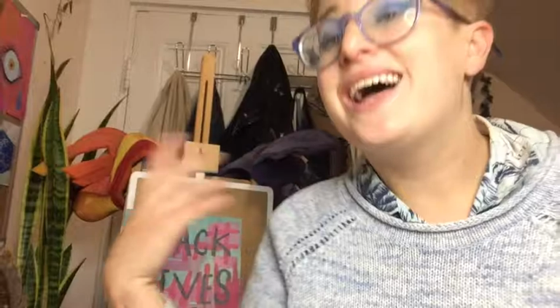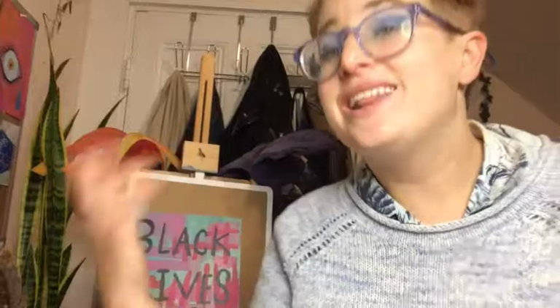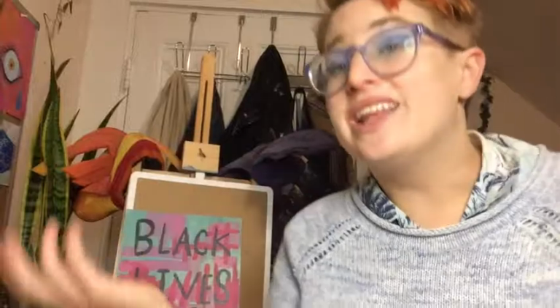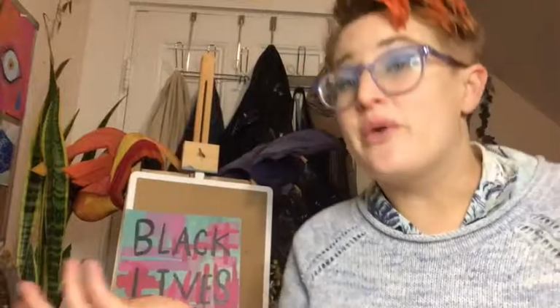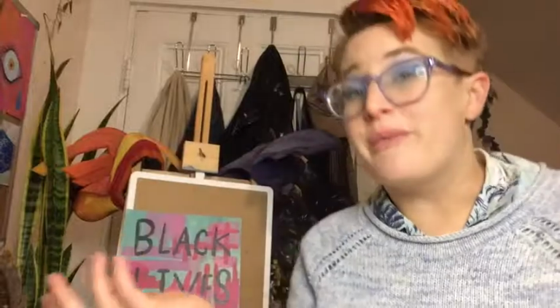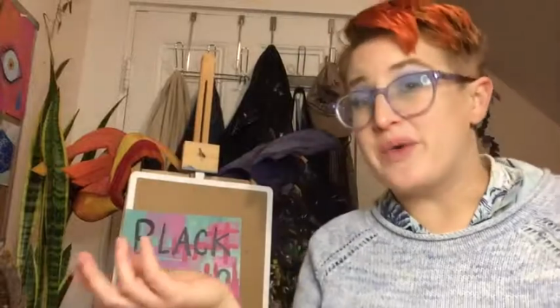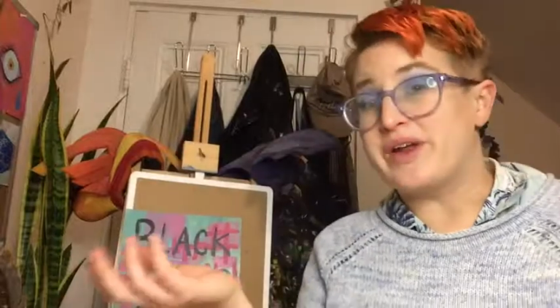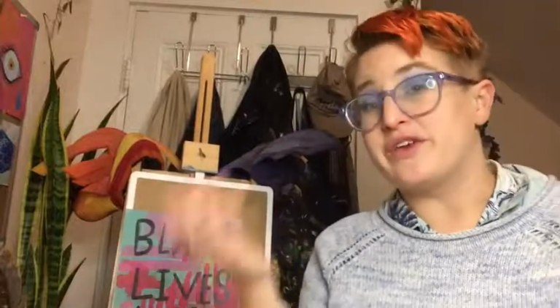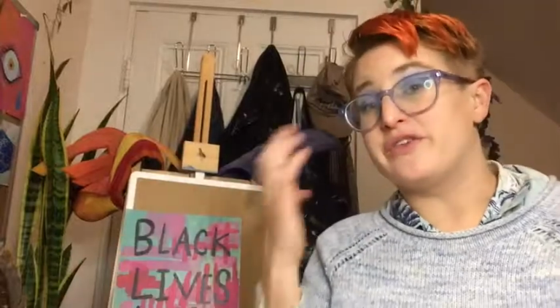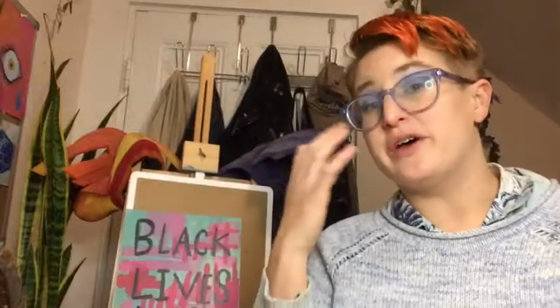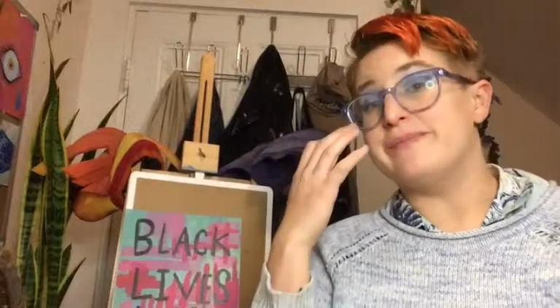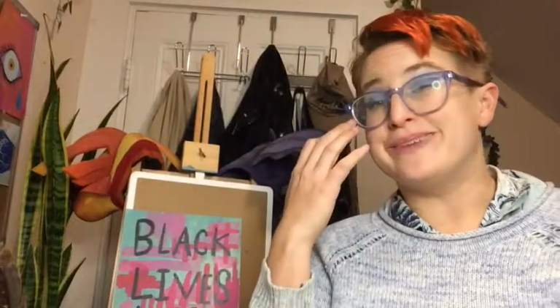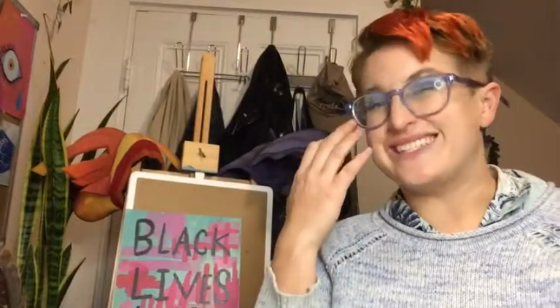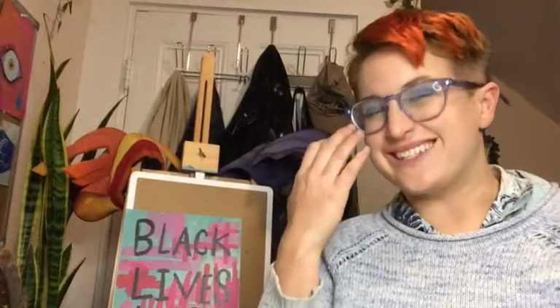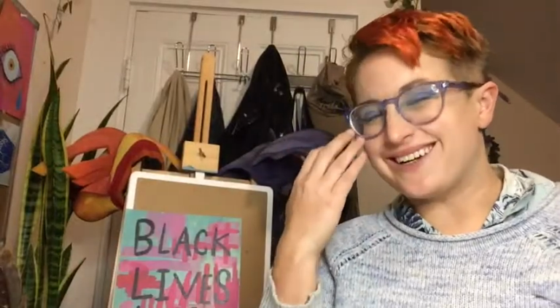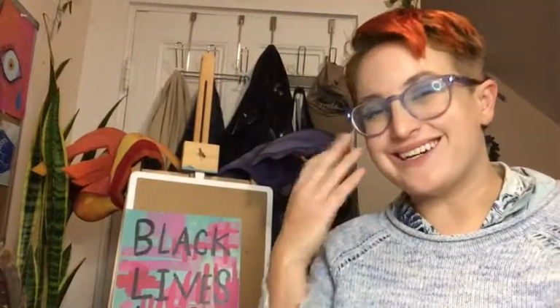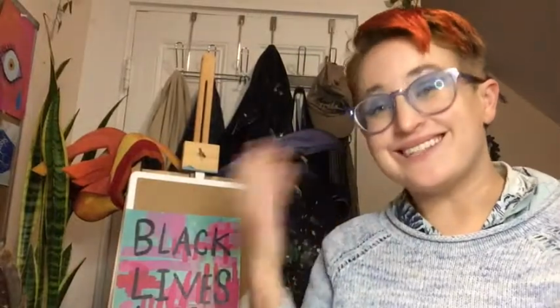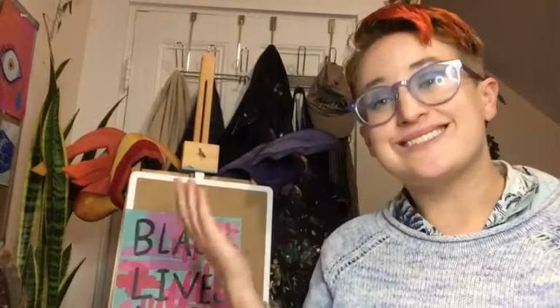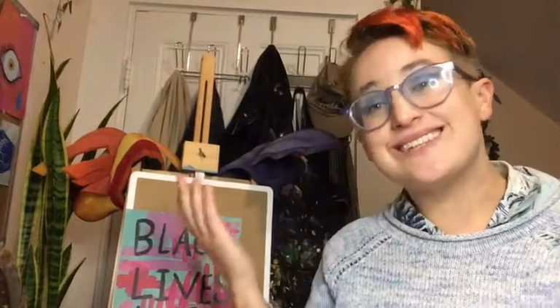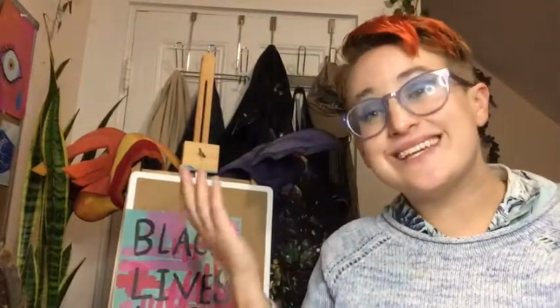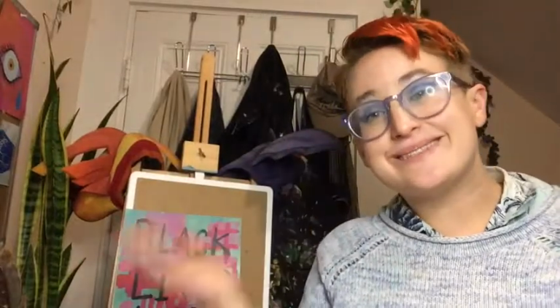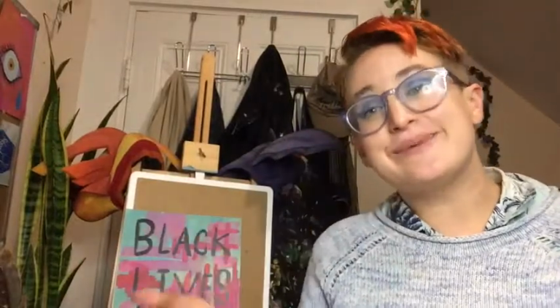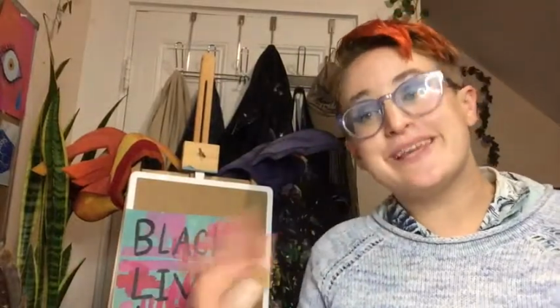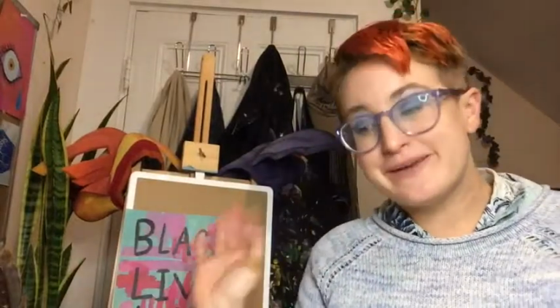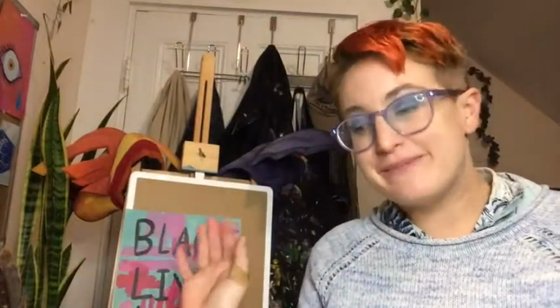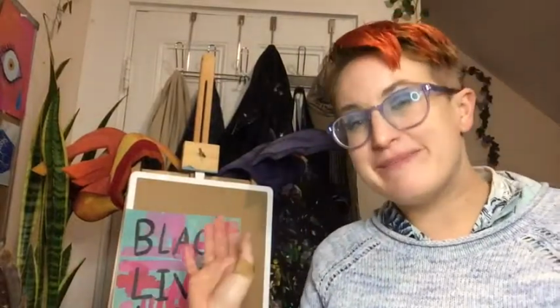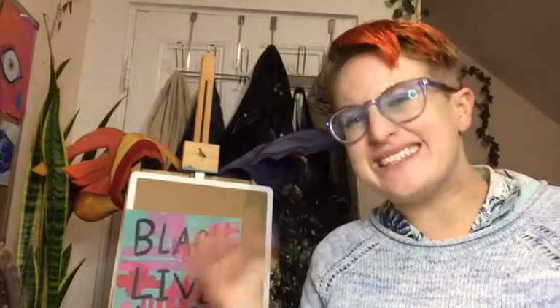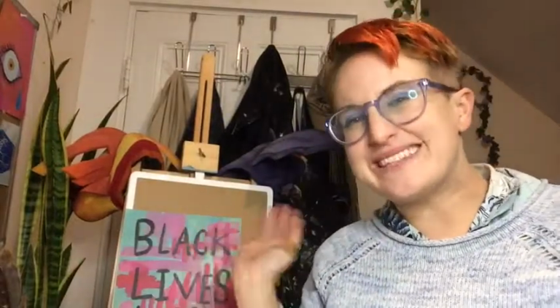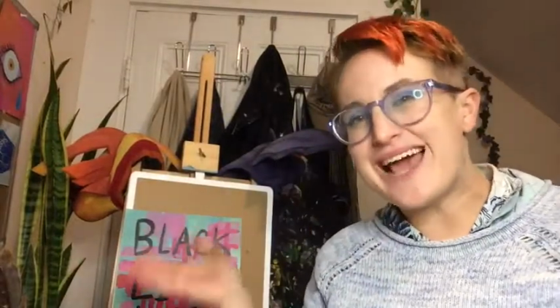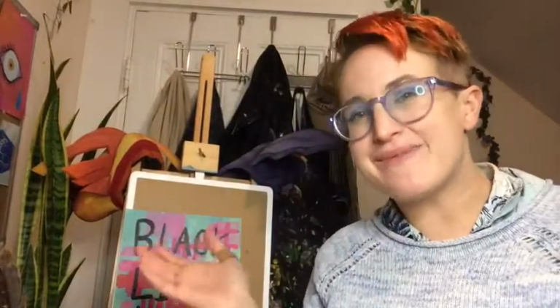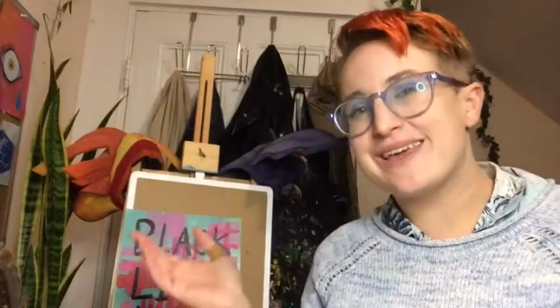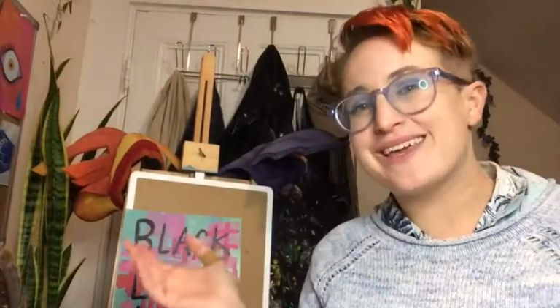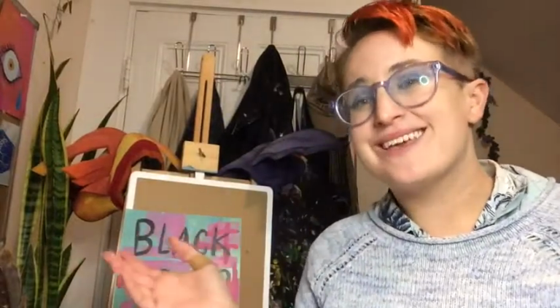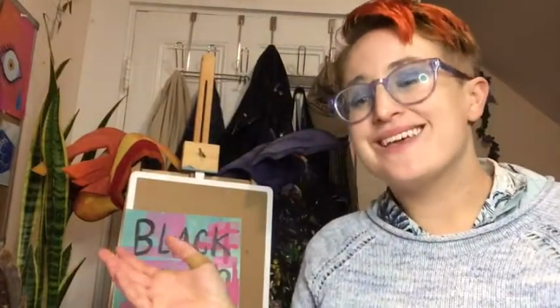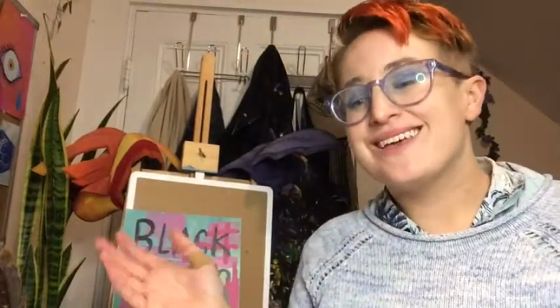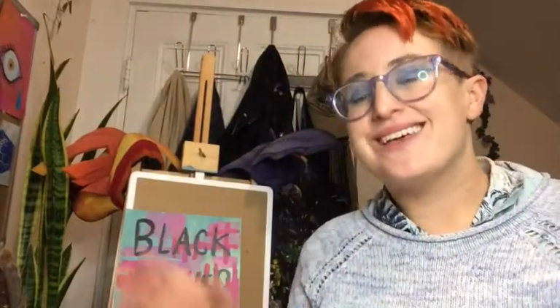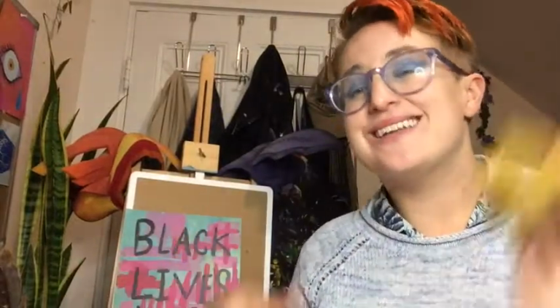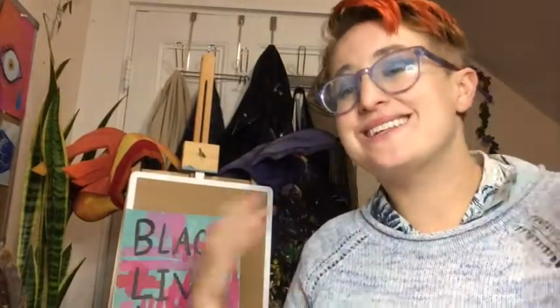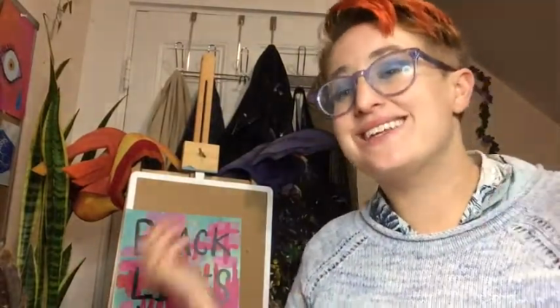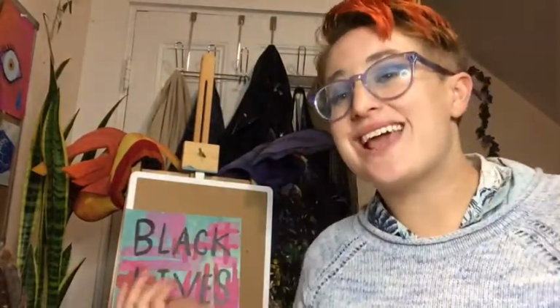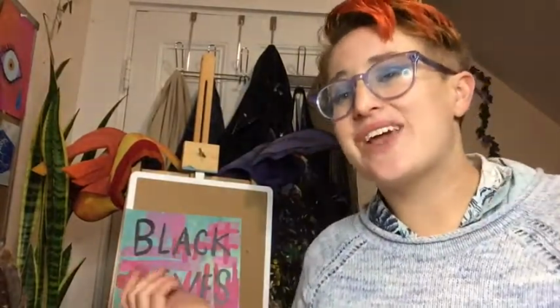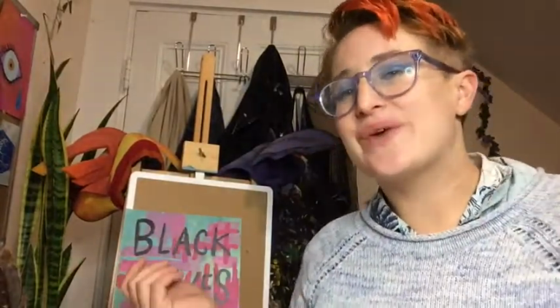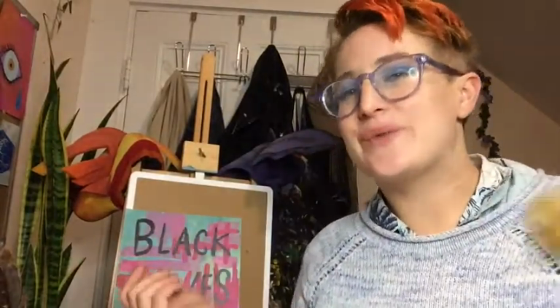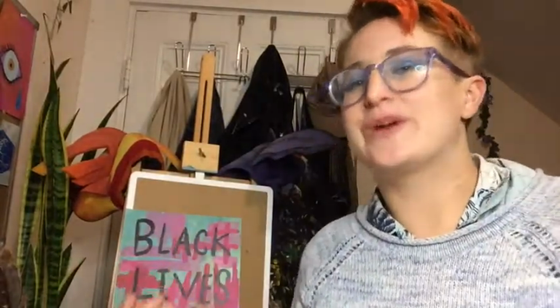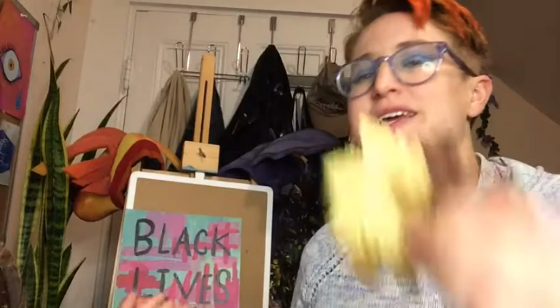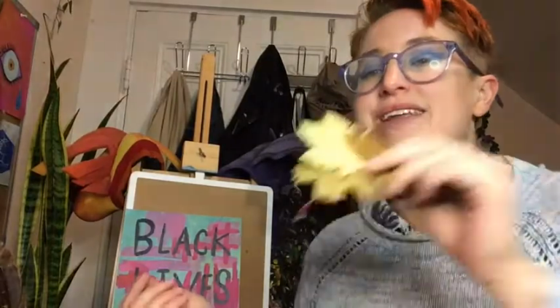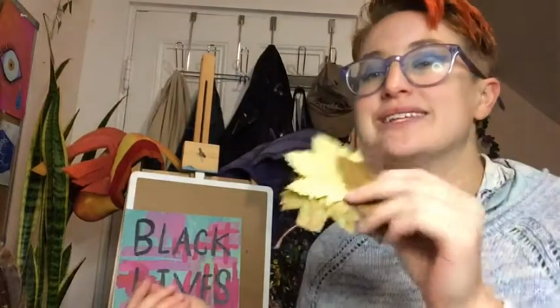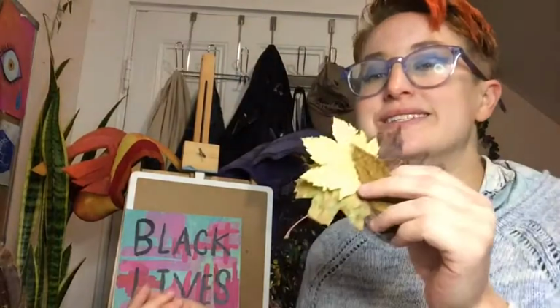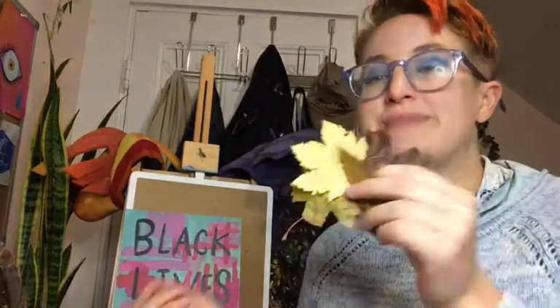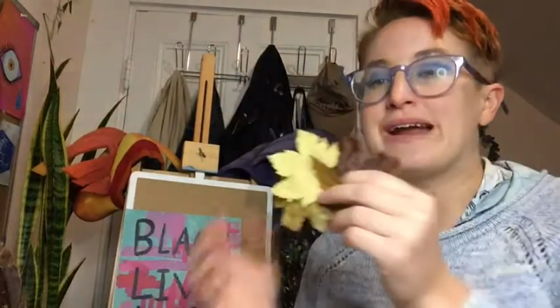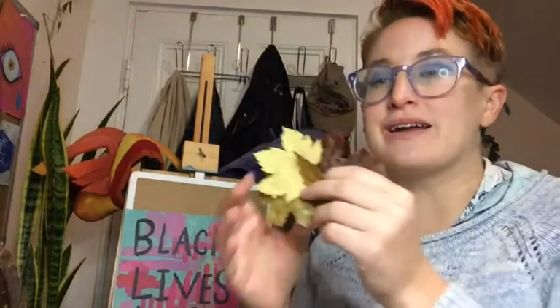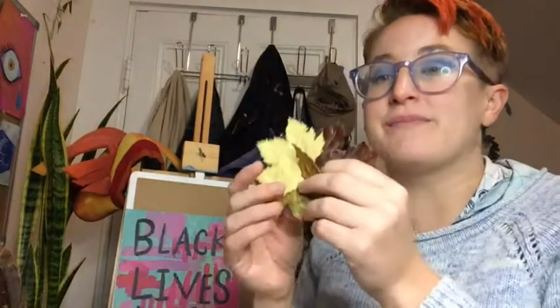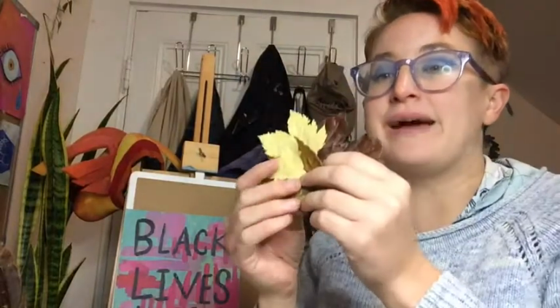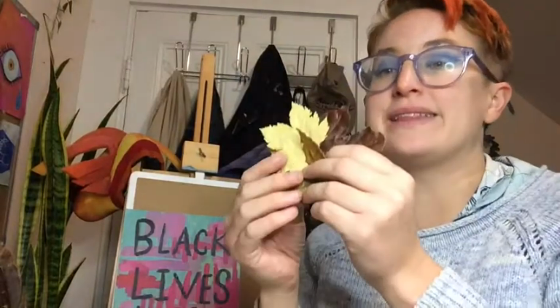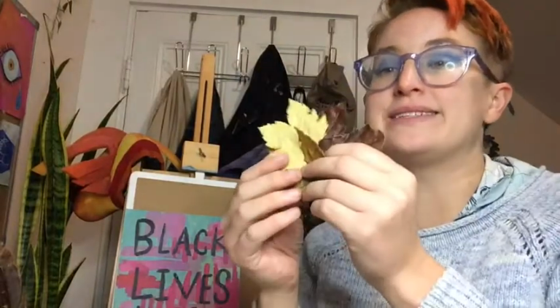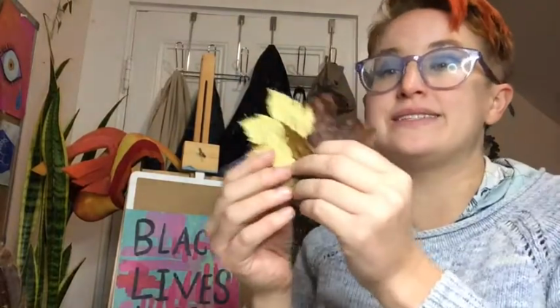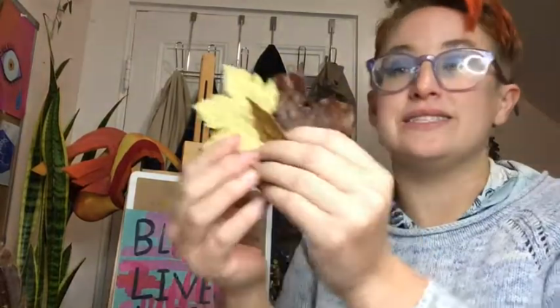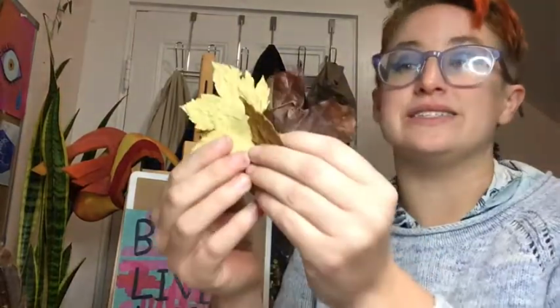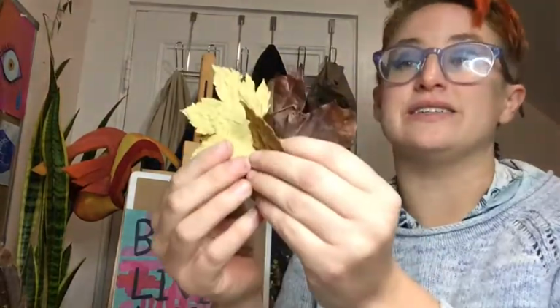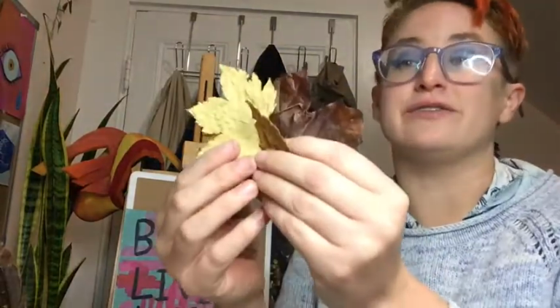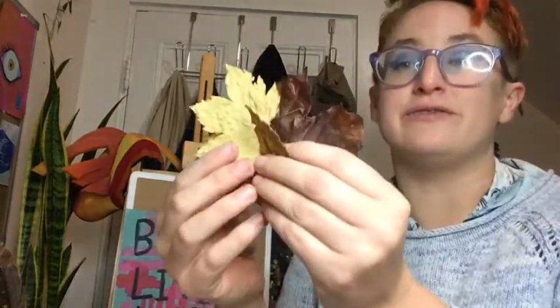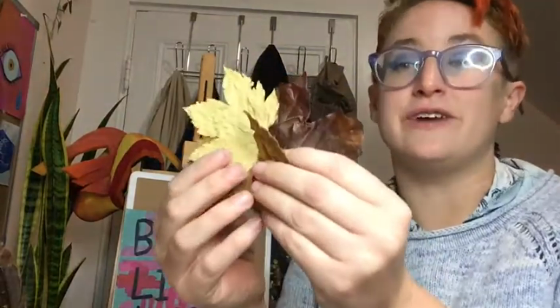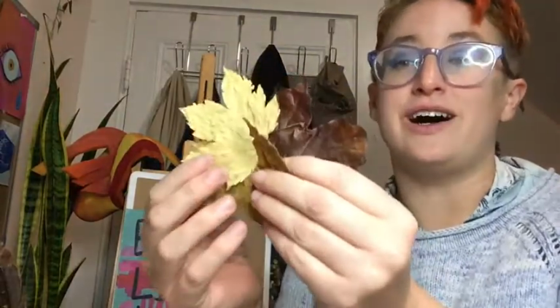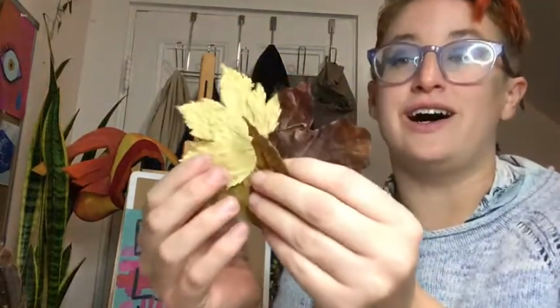Hello, my wonderful, amazing artists. It's me, Miss Abby, and today we're getting inspired by the season of fall.